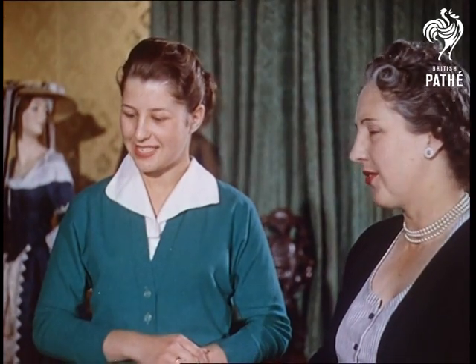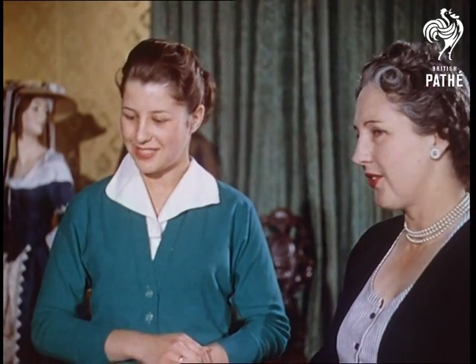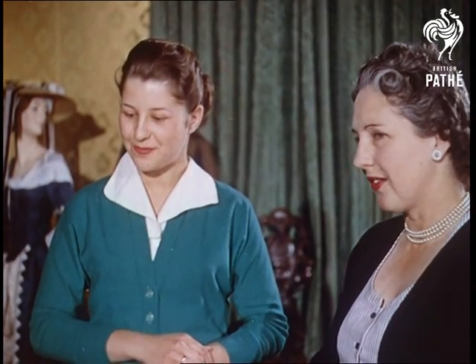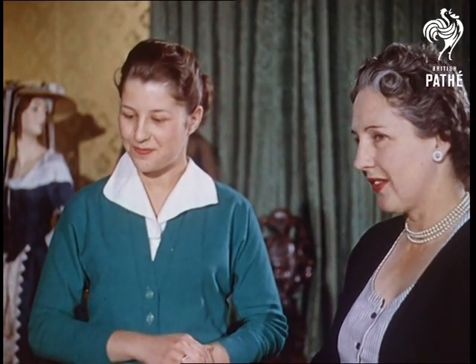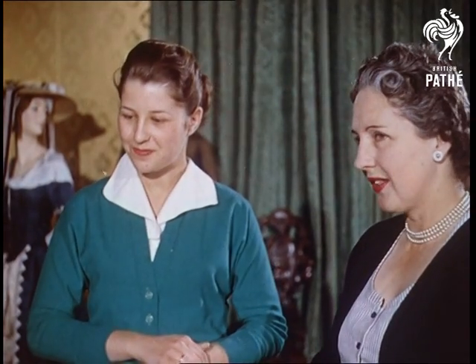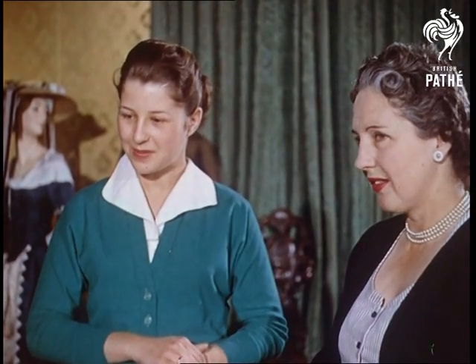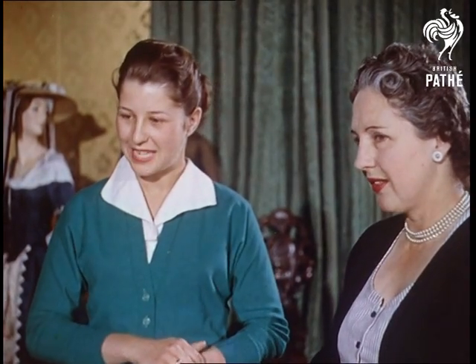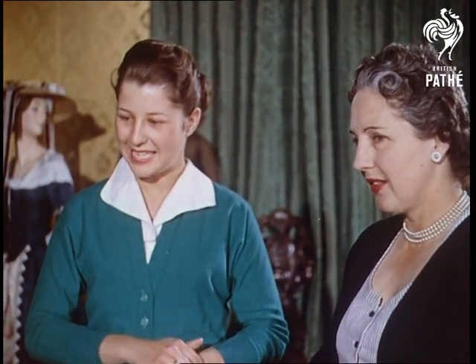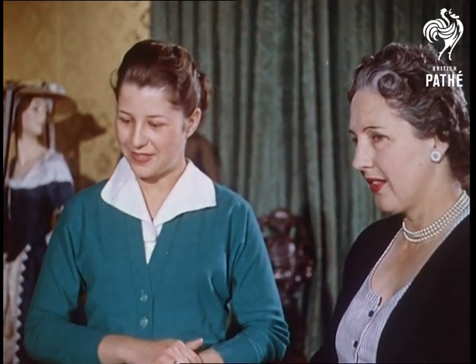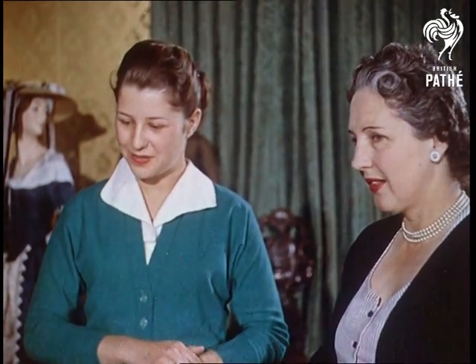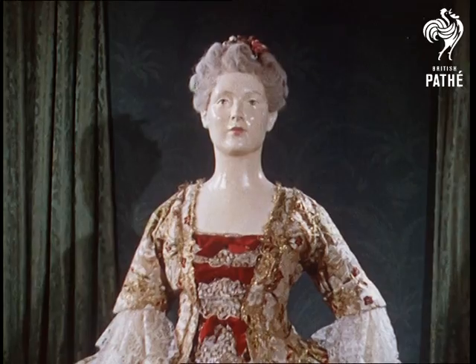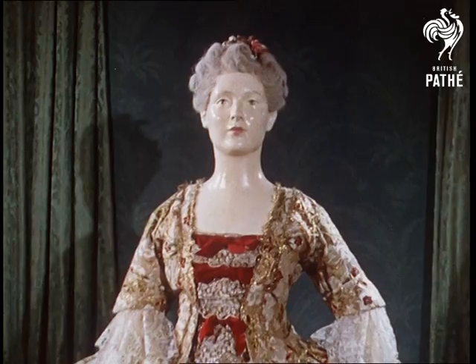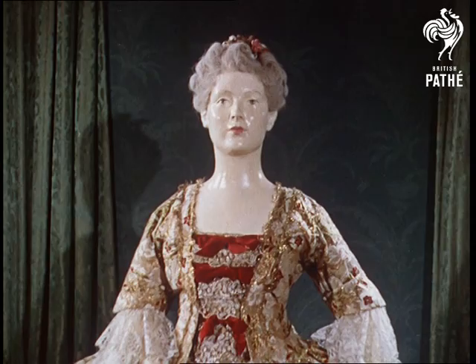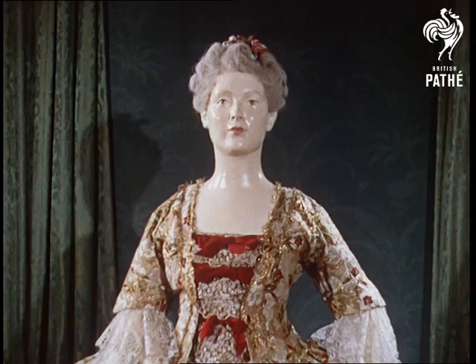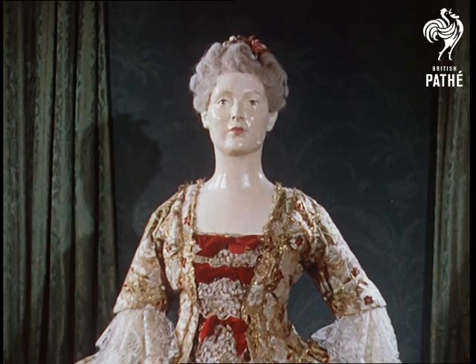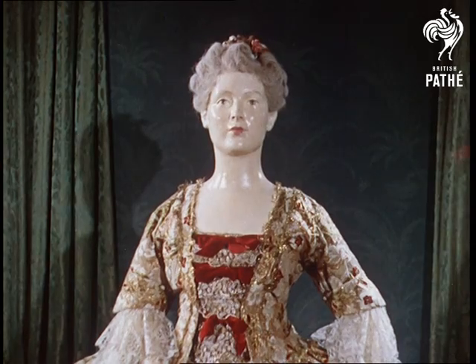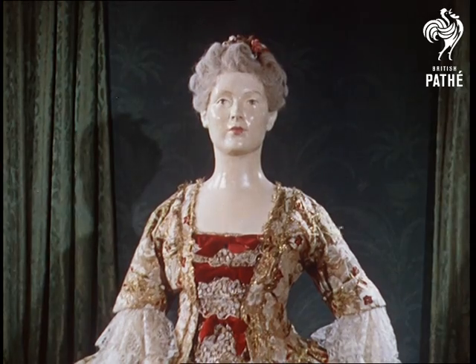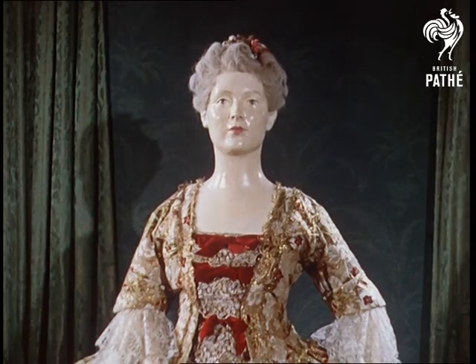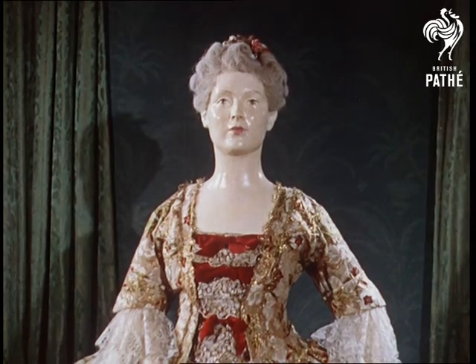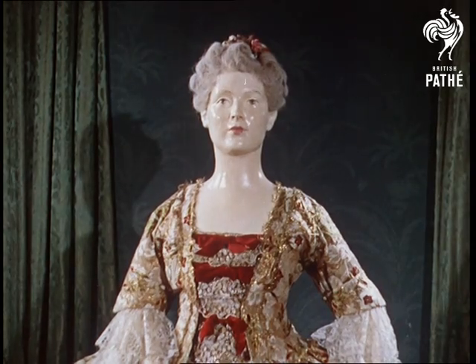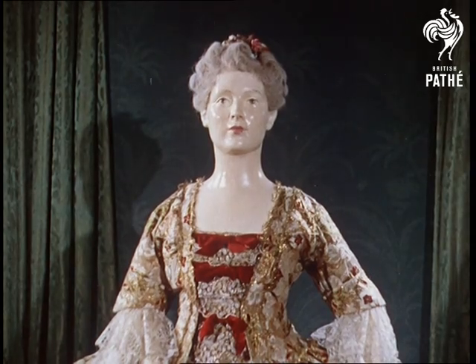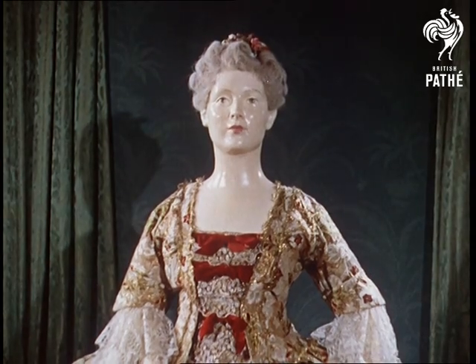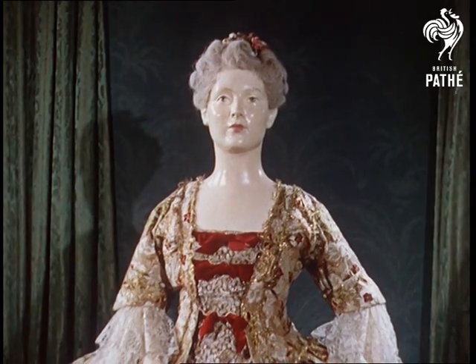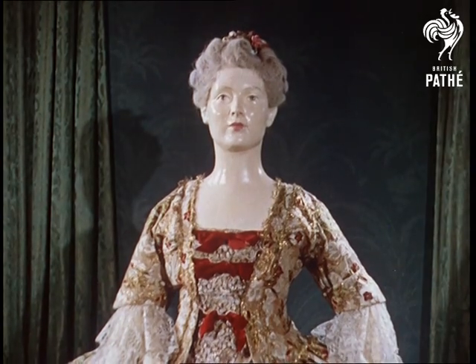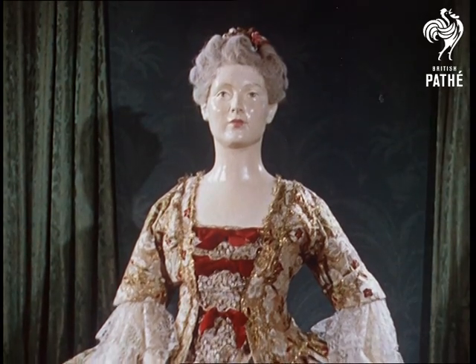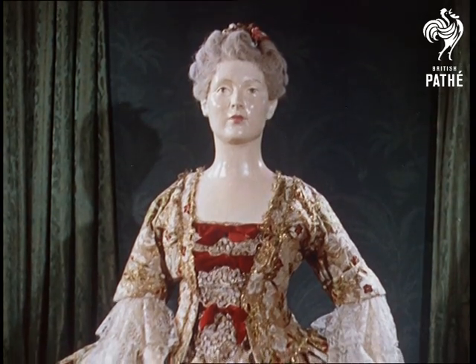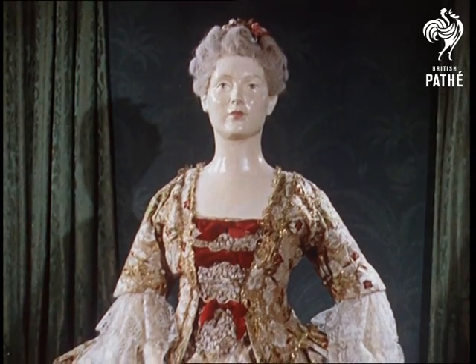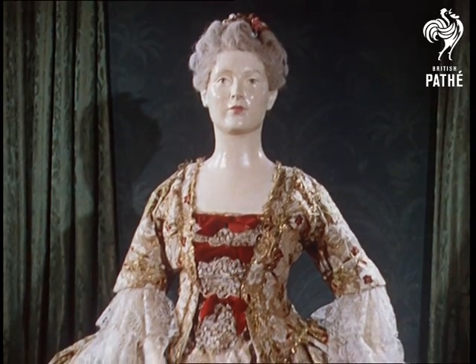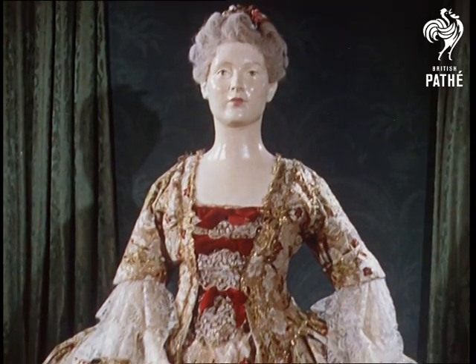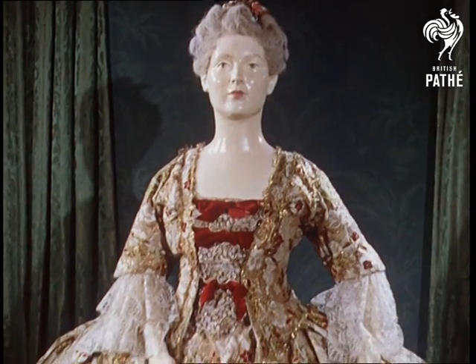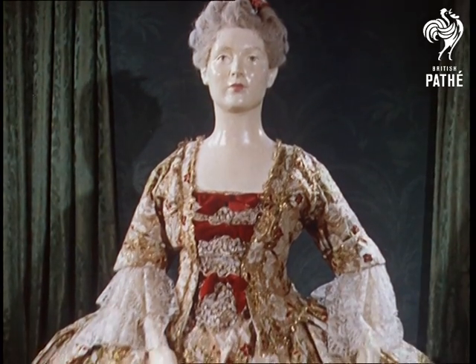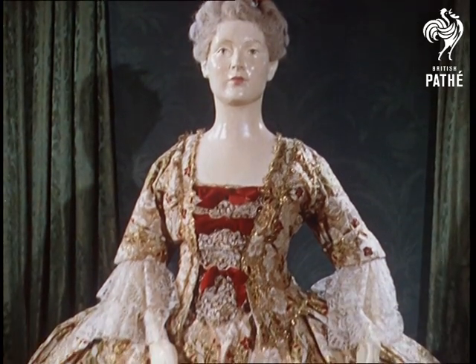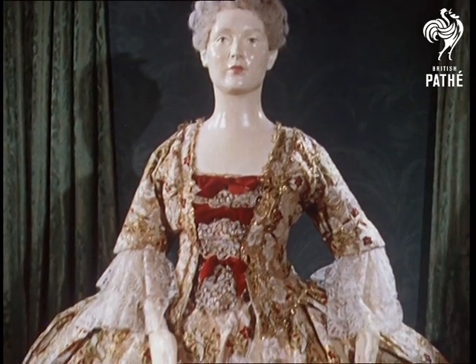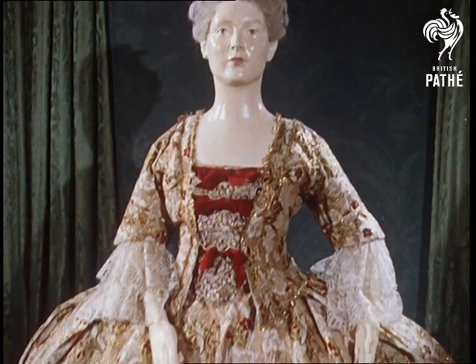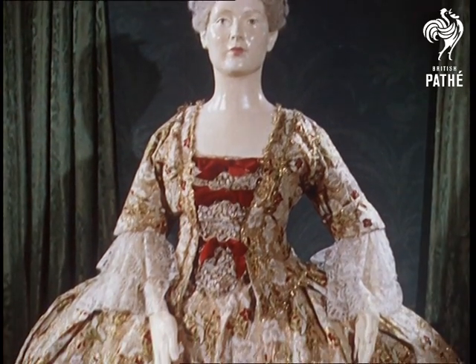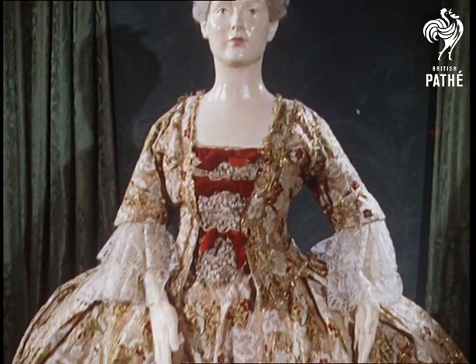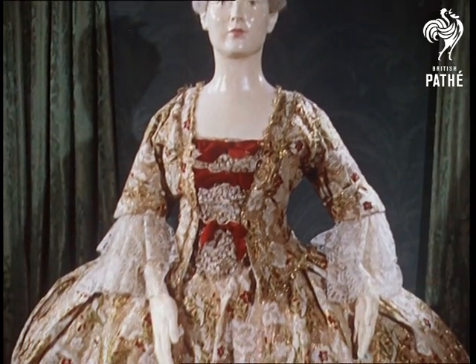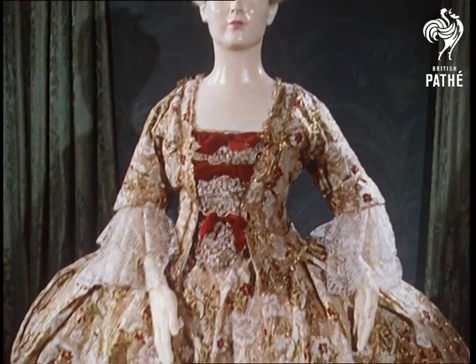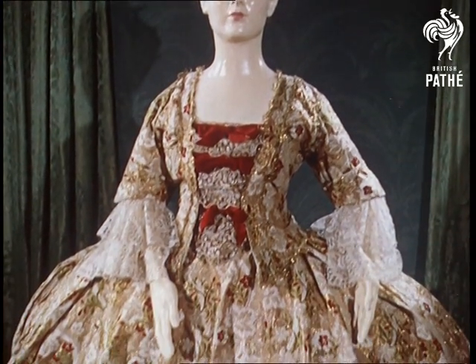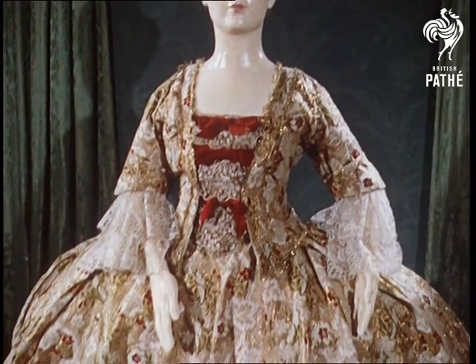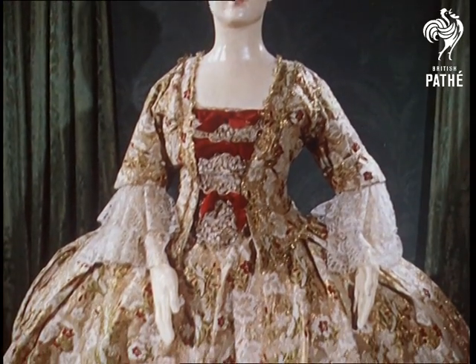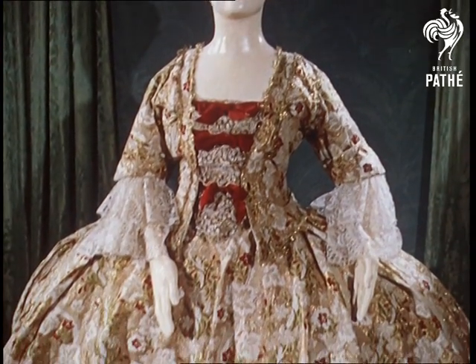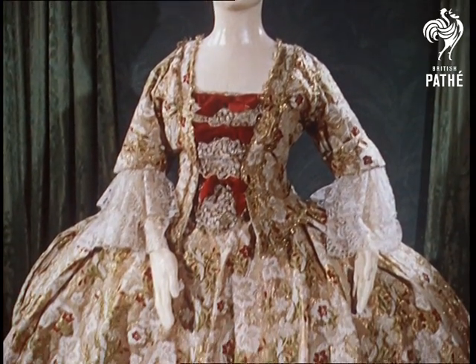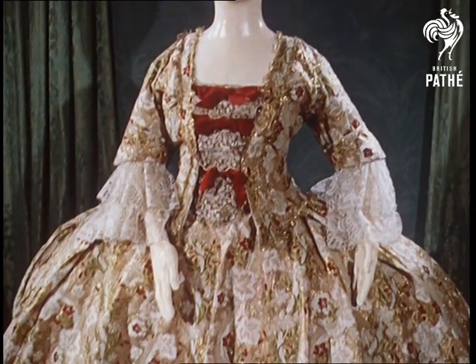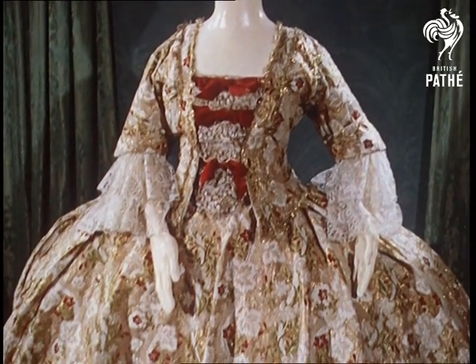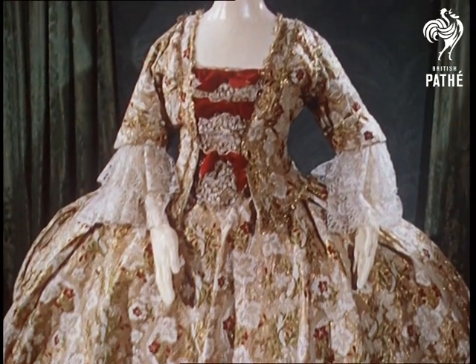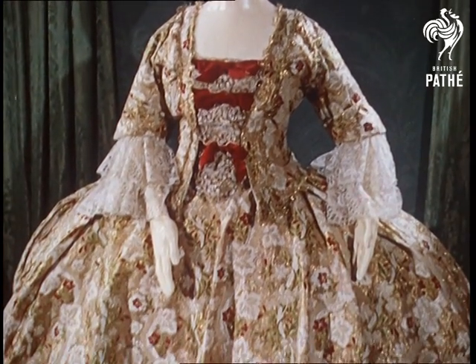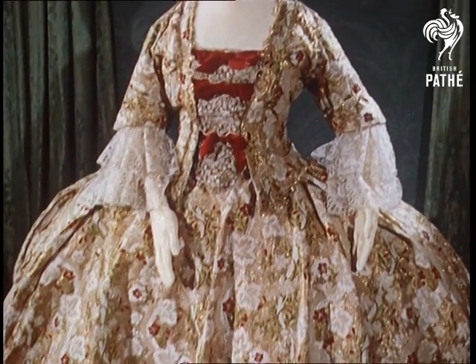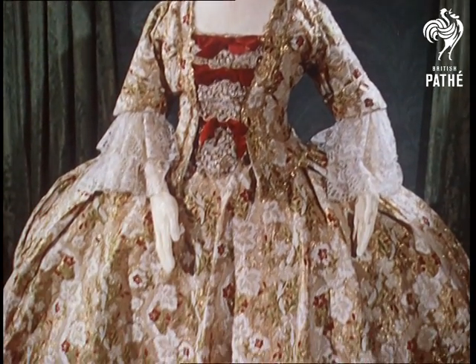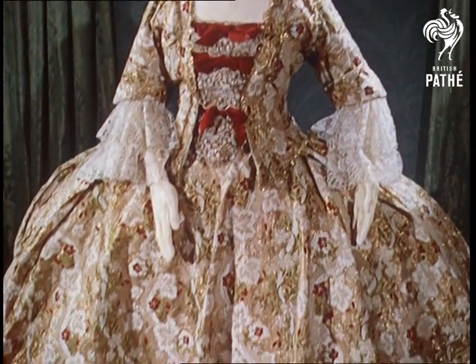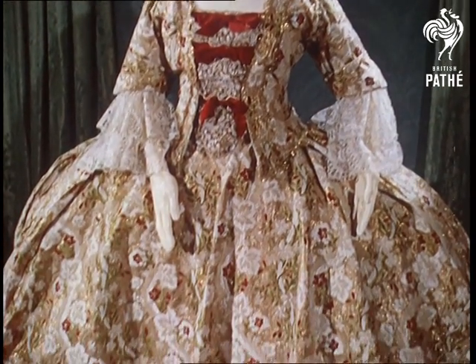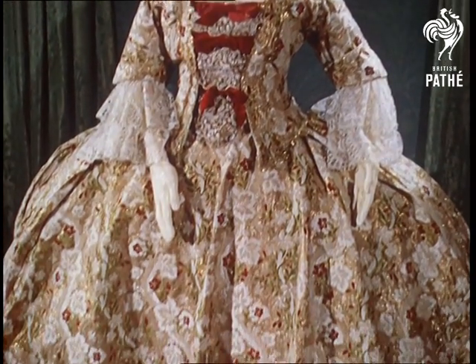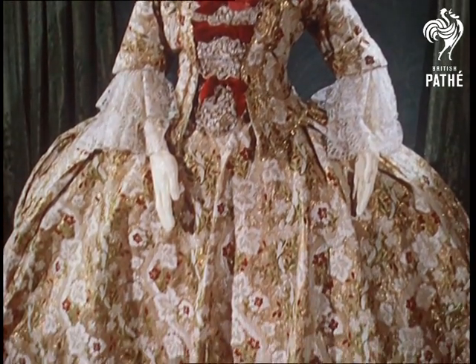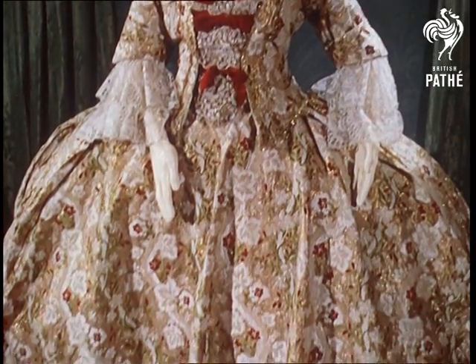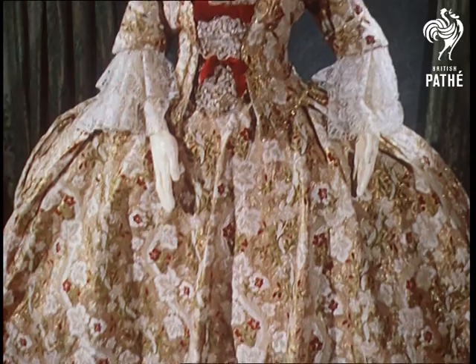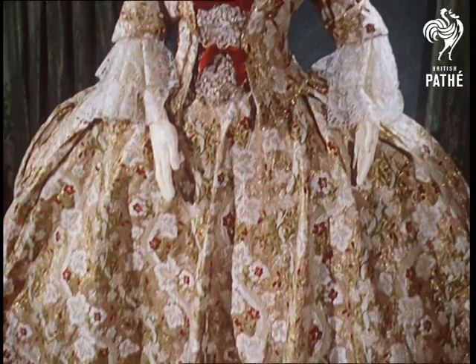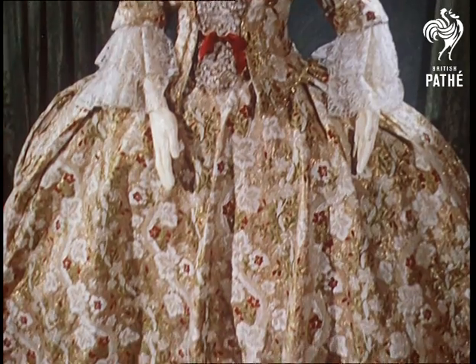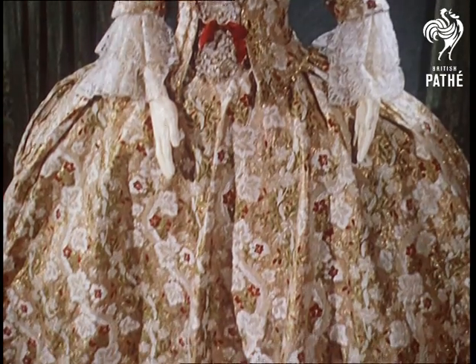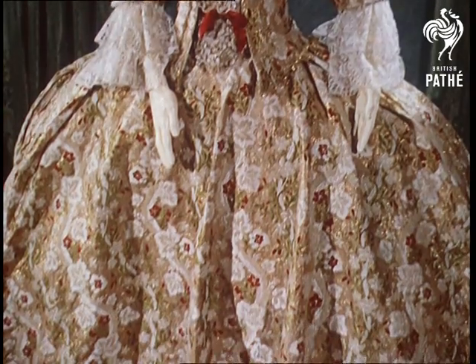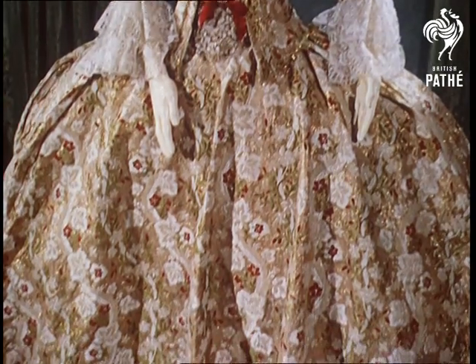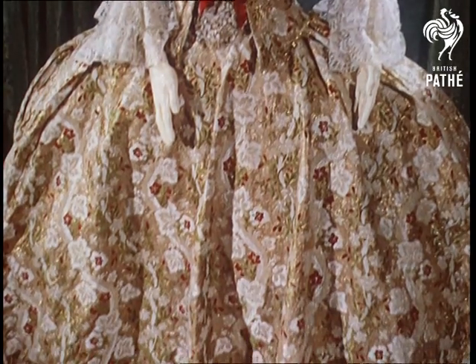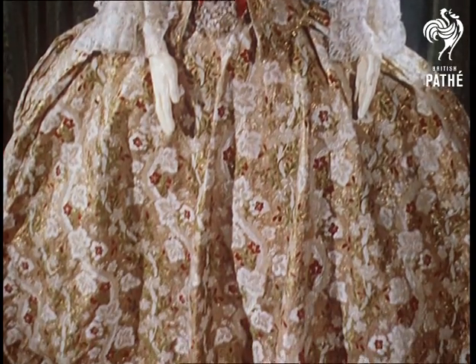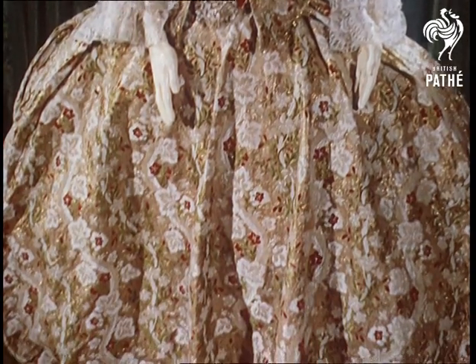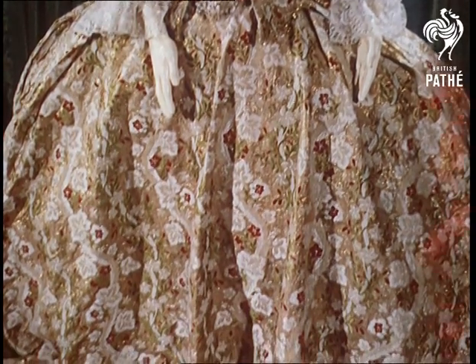Magnificent is the only word for a dress like this, made in gold brocade in 1740, typical of the extravagant fashions of more elaborate times.